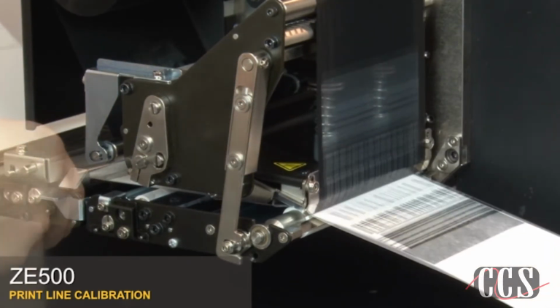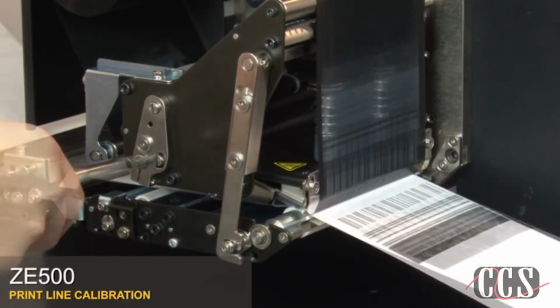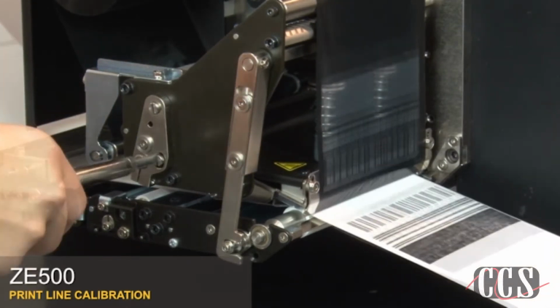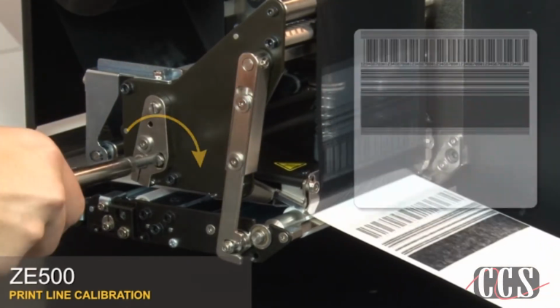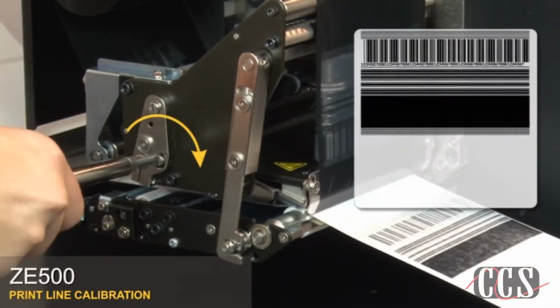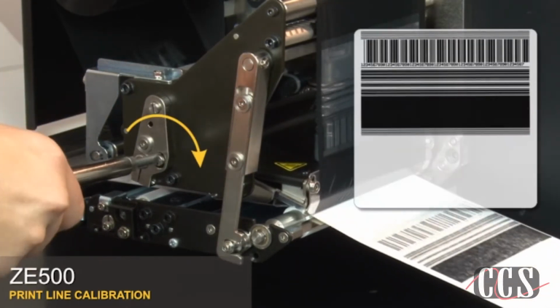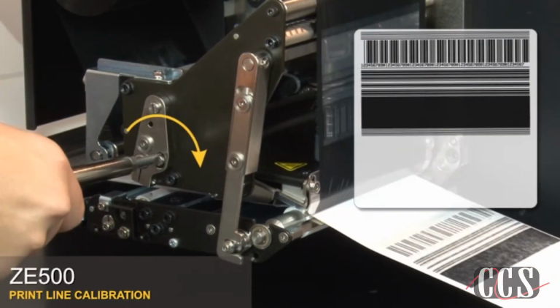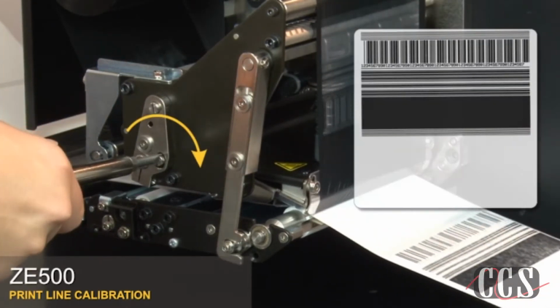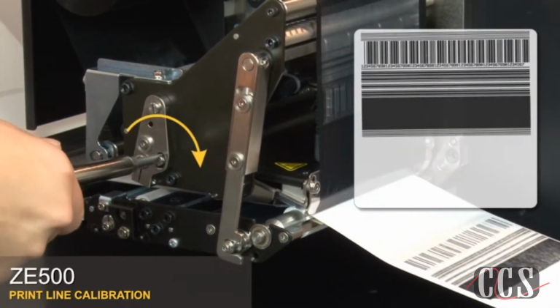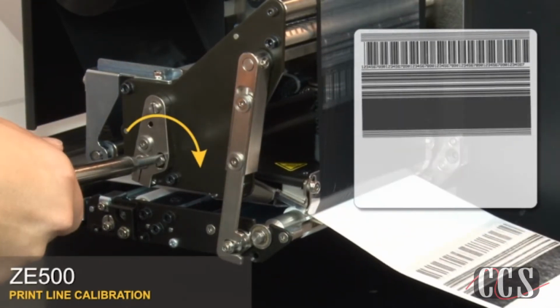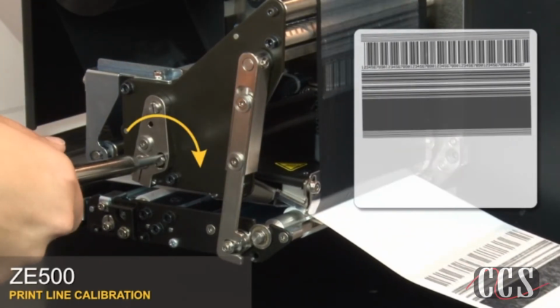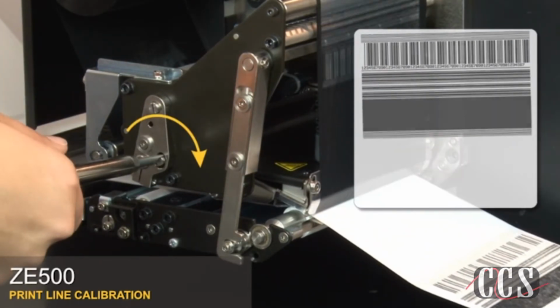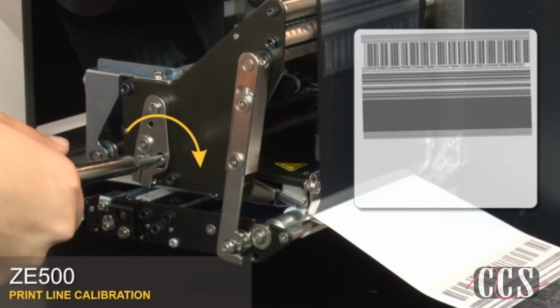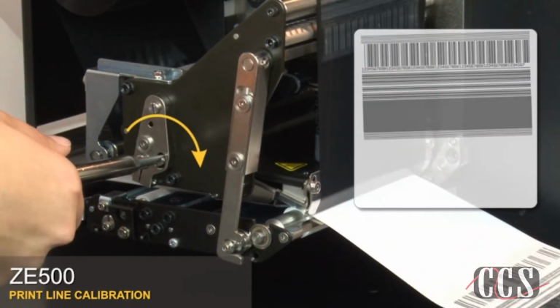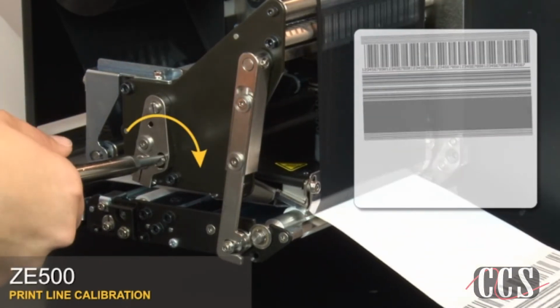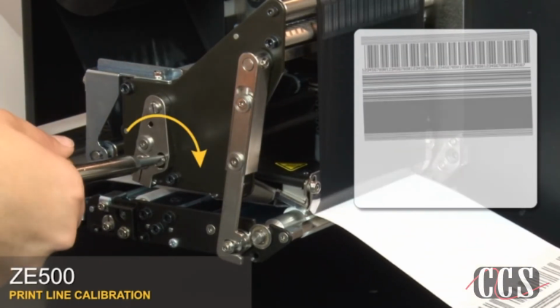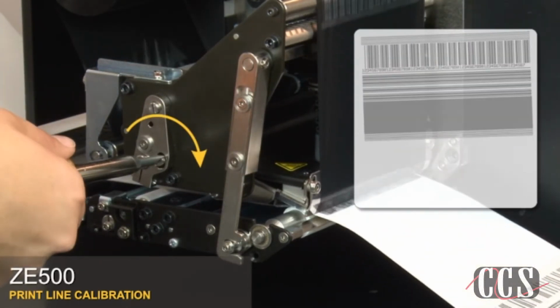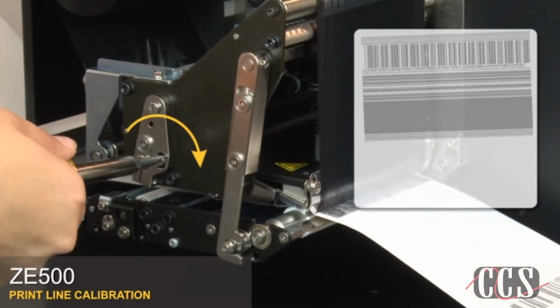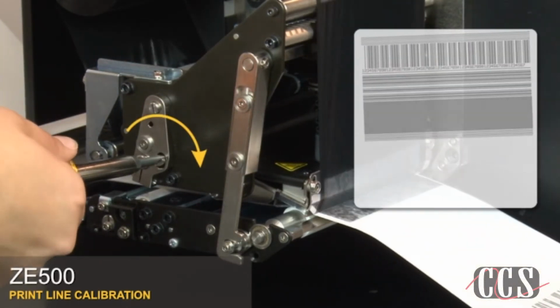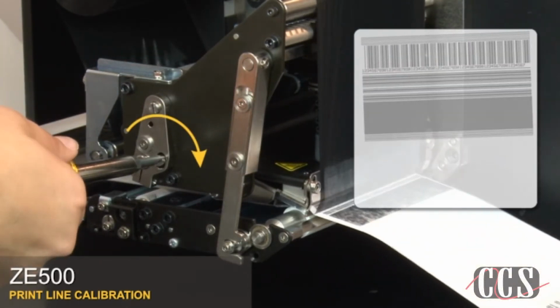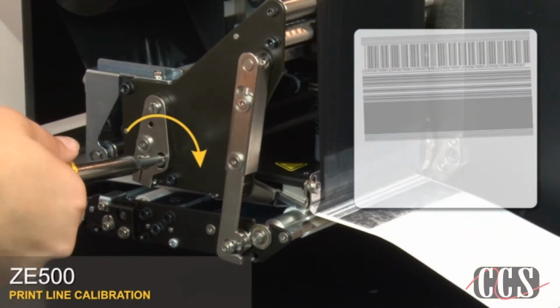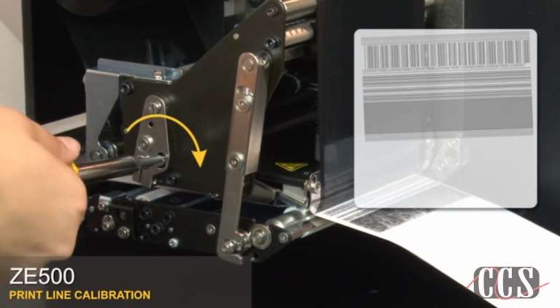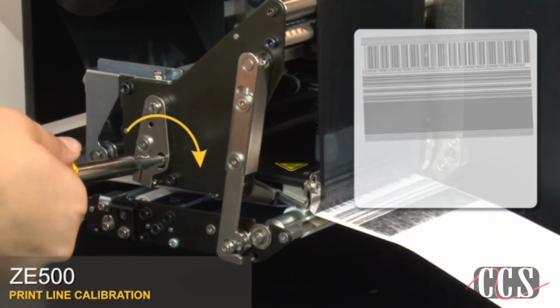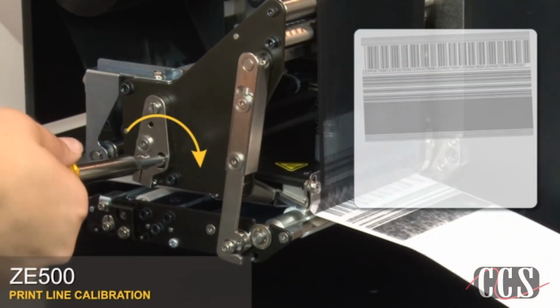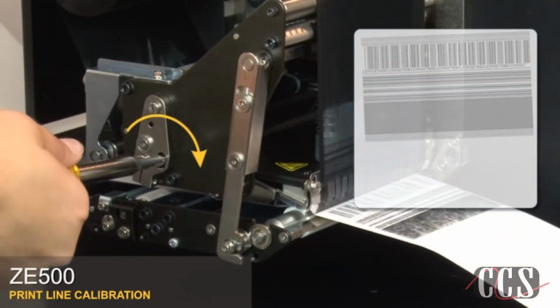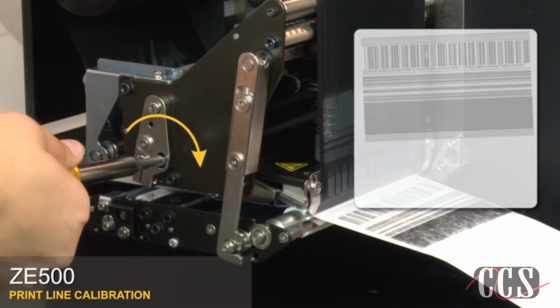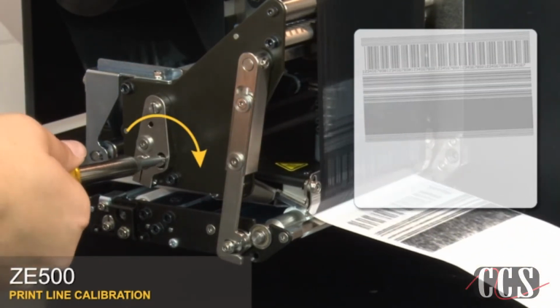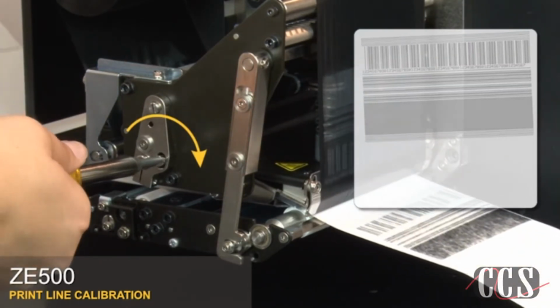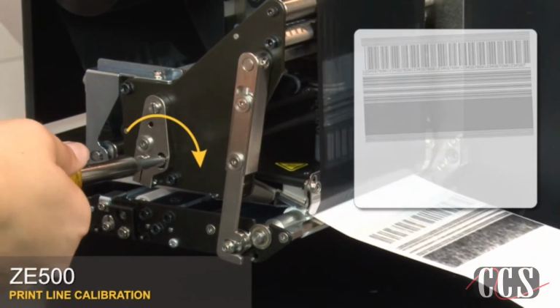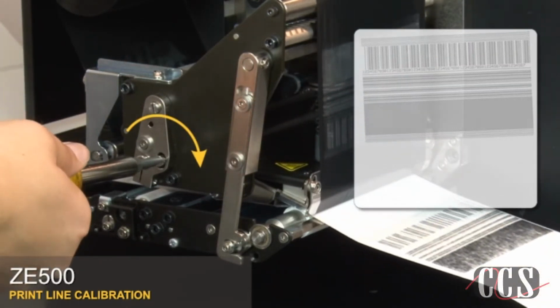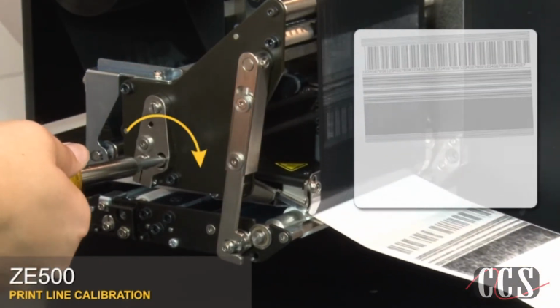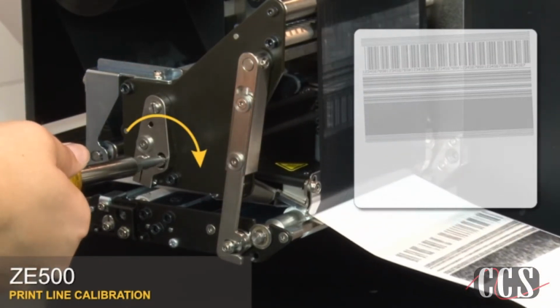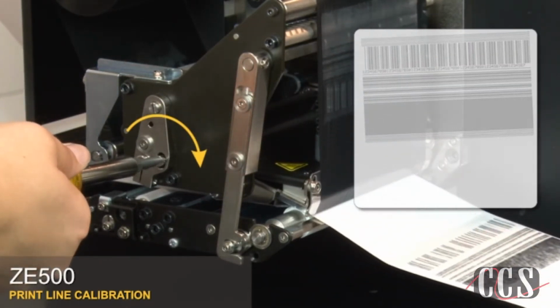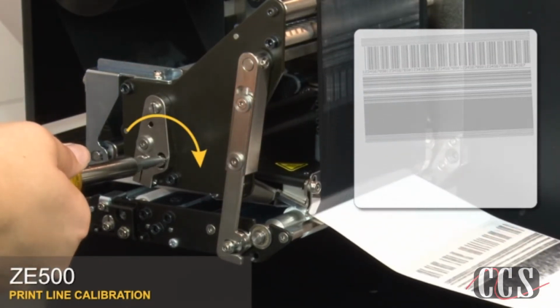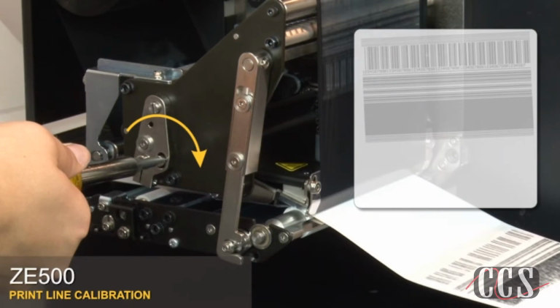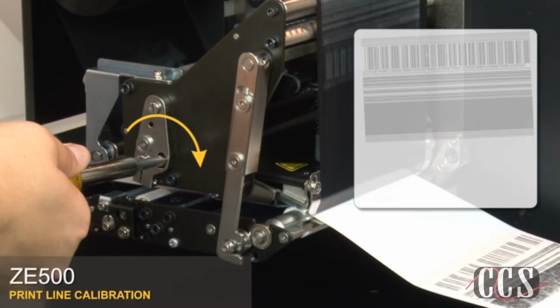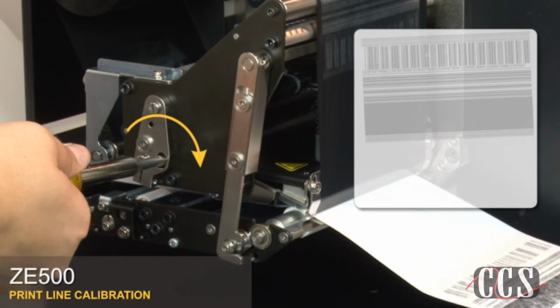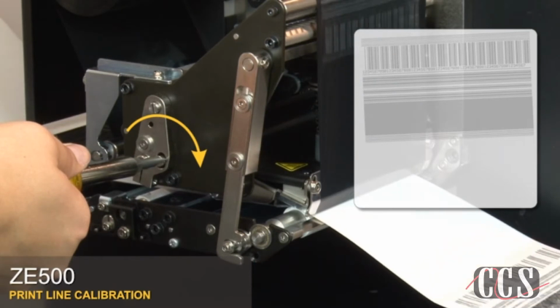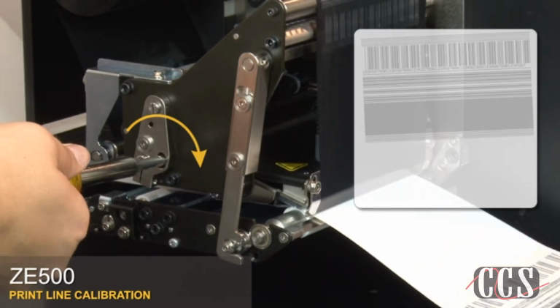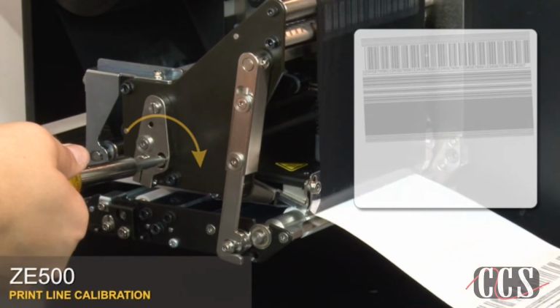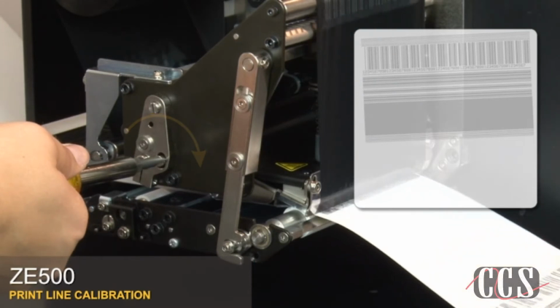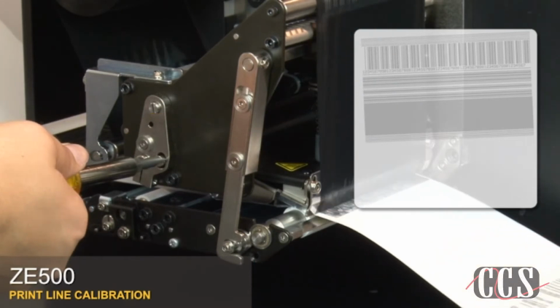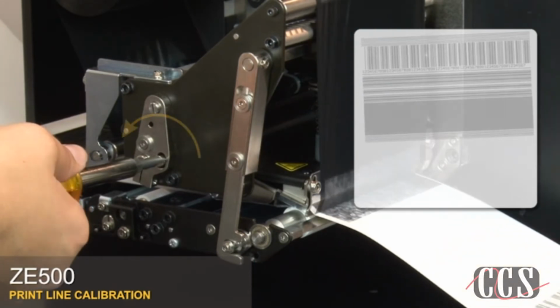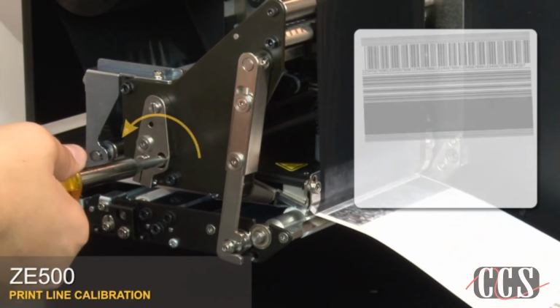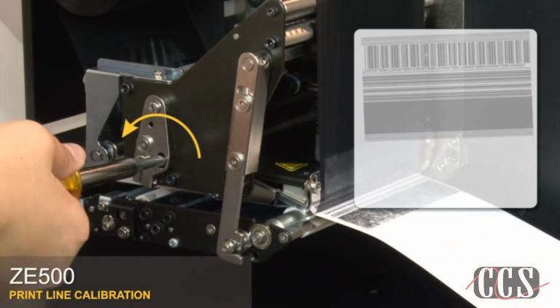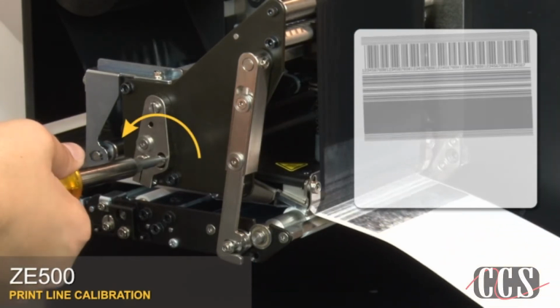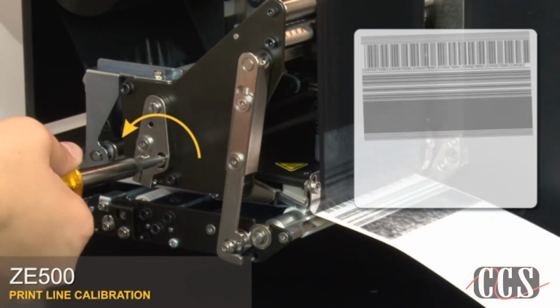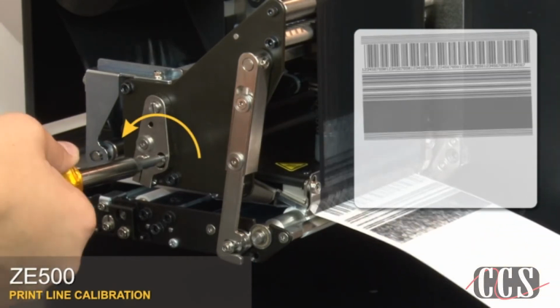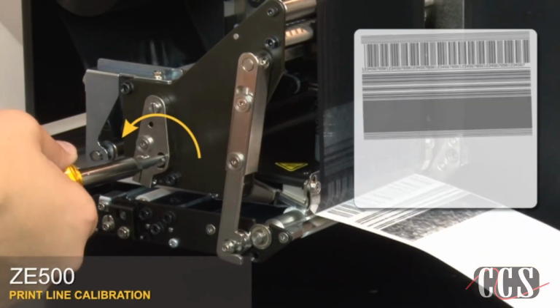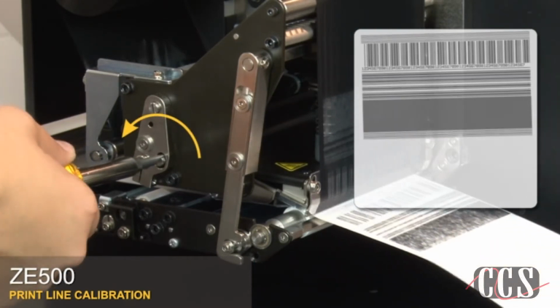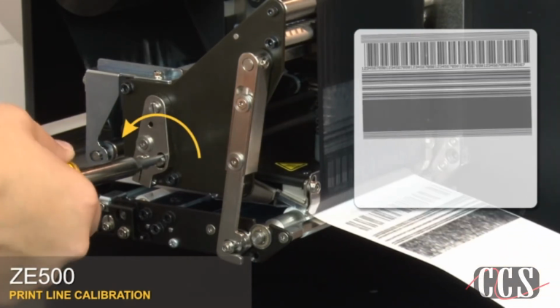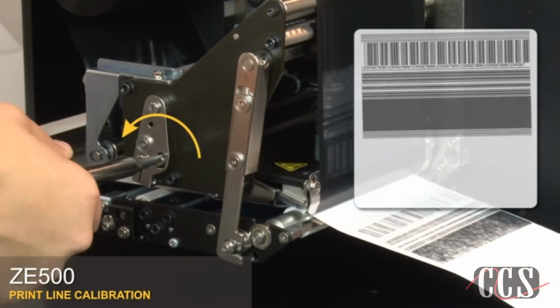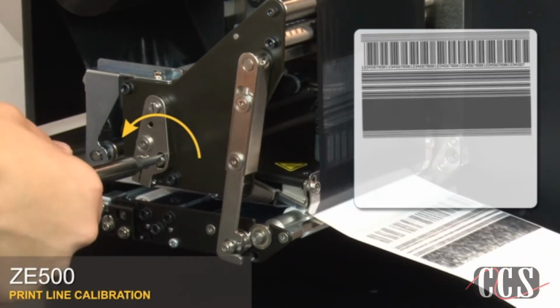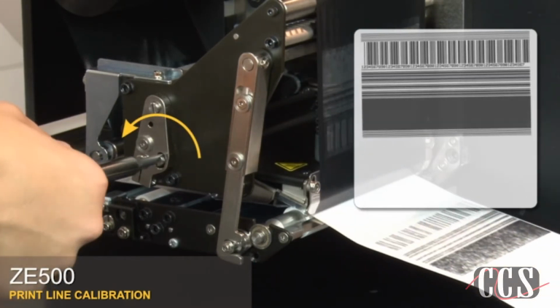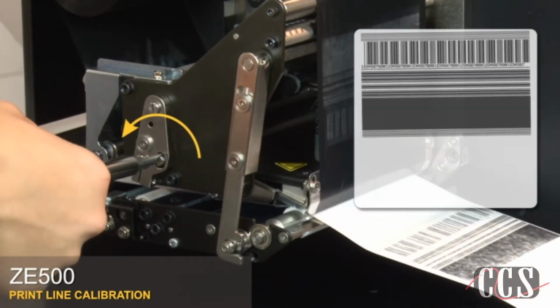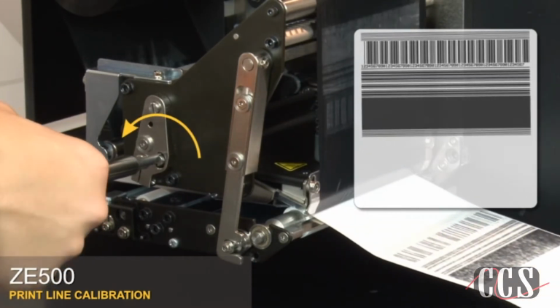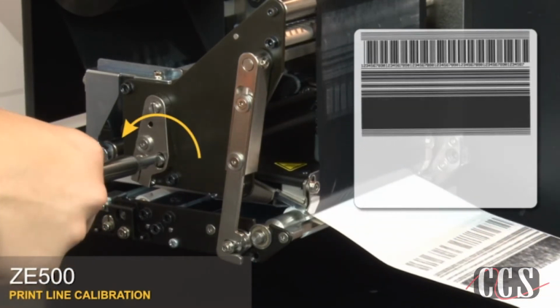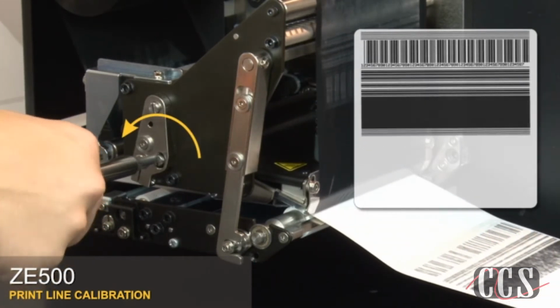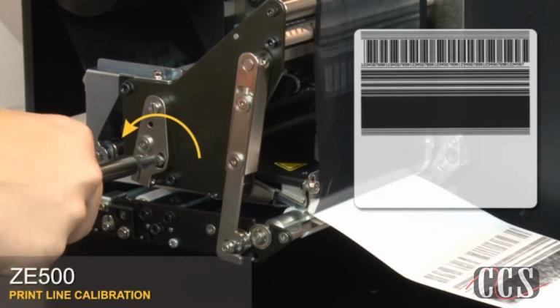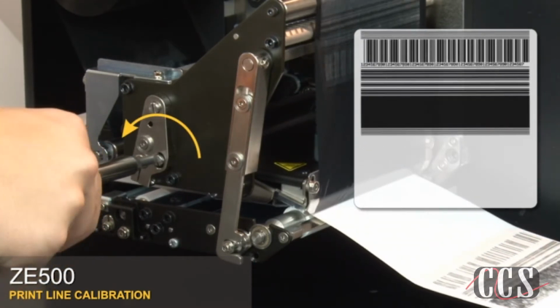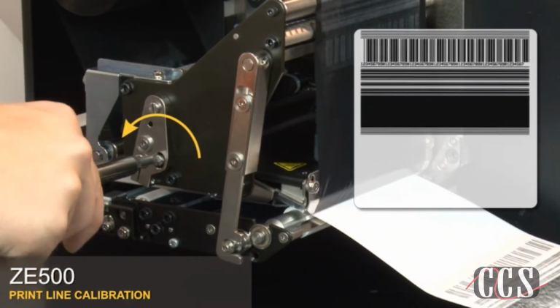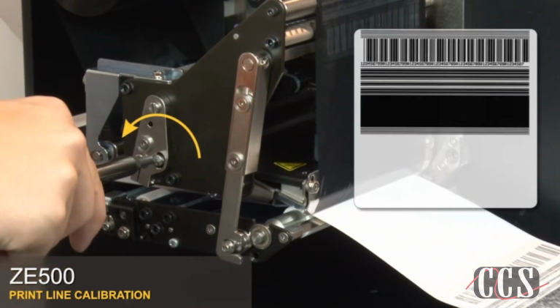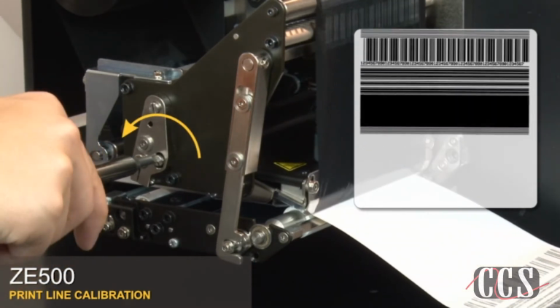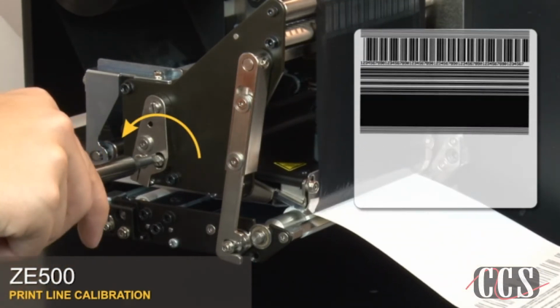While the labels are printing, rotate the skew adjuster back and forth until the horizontal line is correct. Make sure the print lines print parallel to the edges of the label.